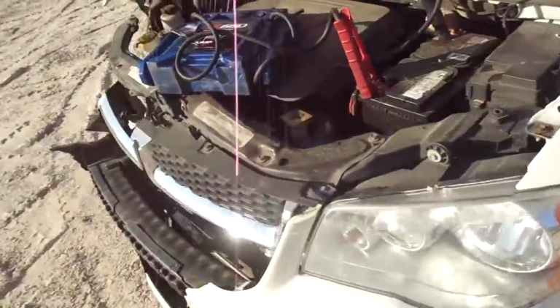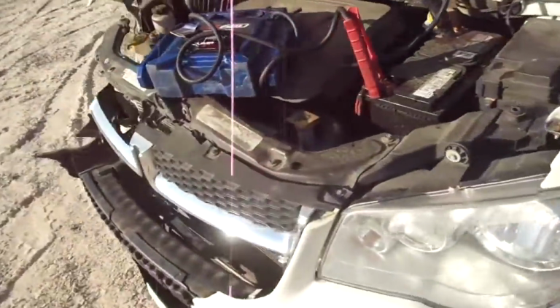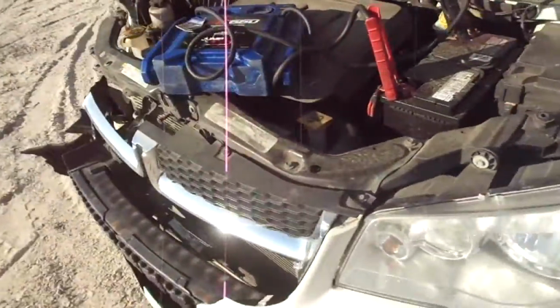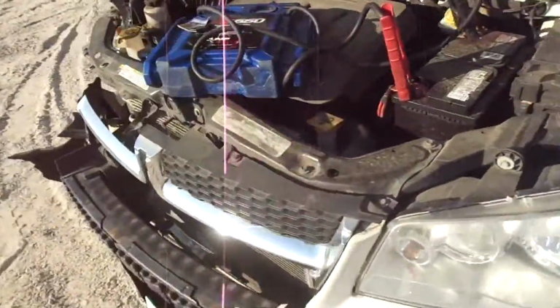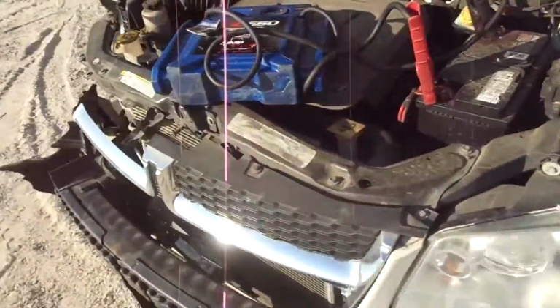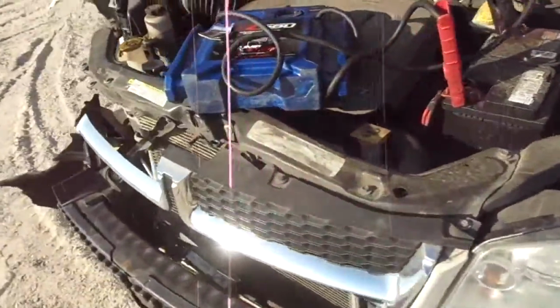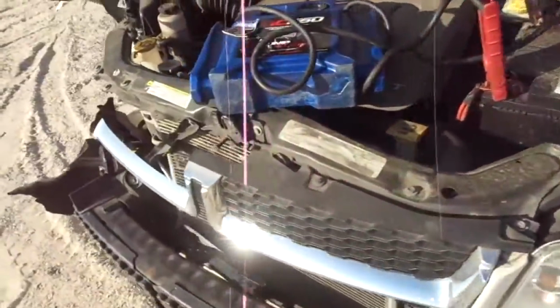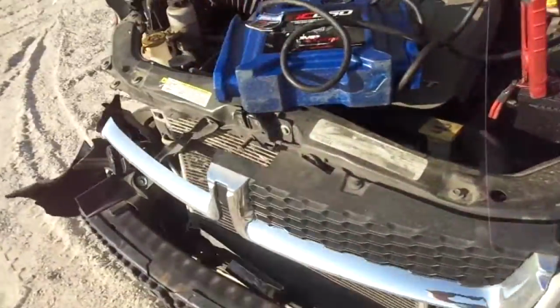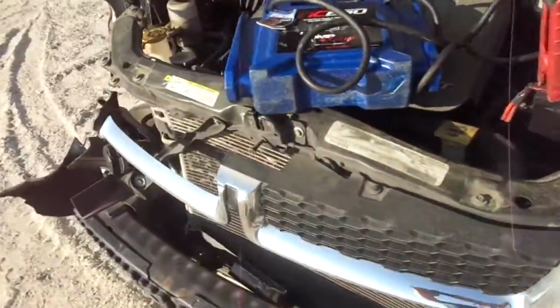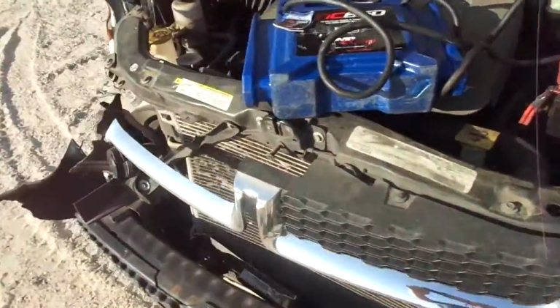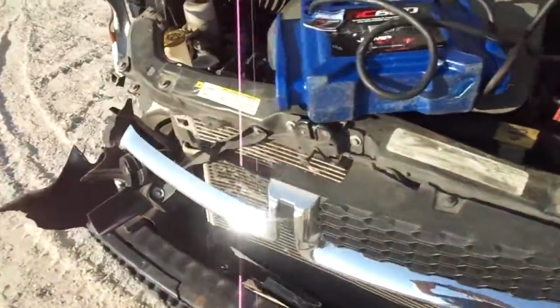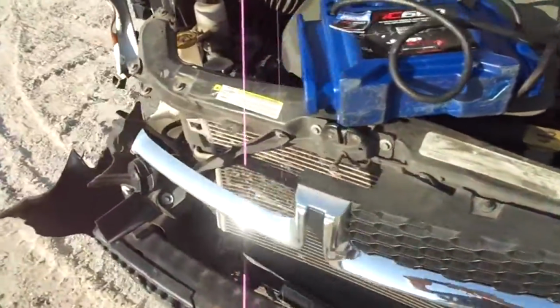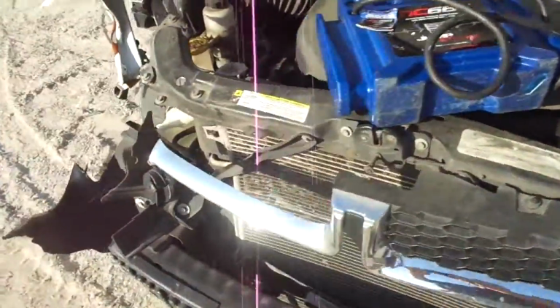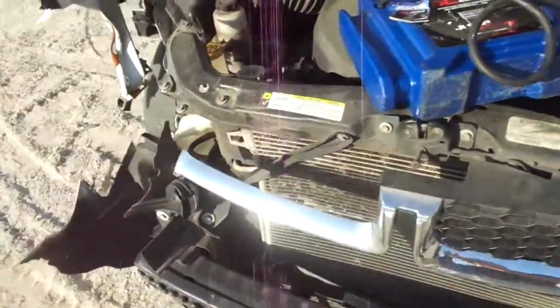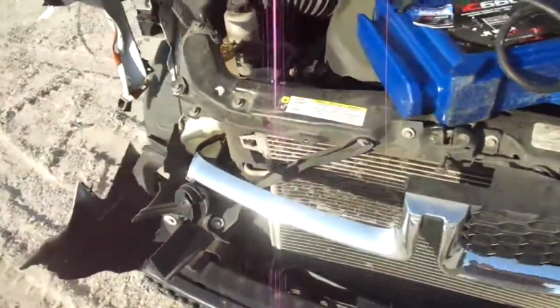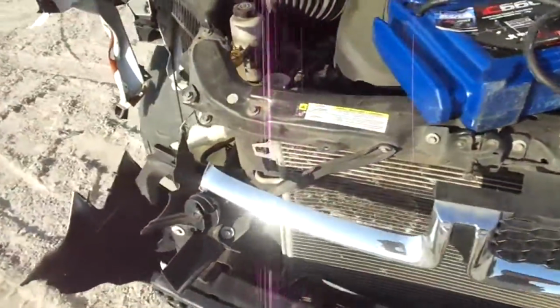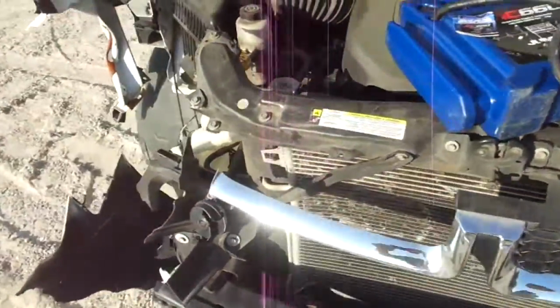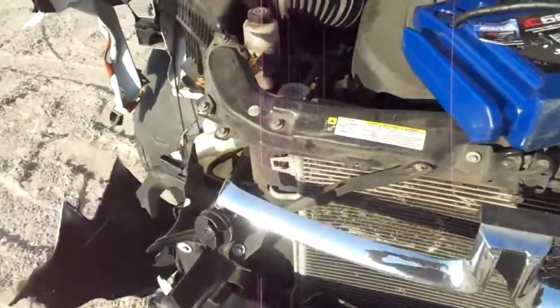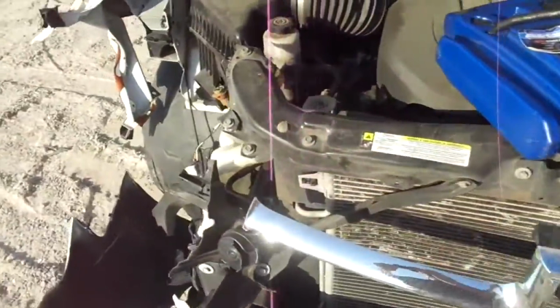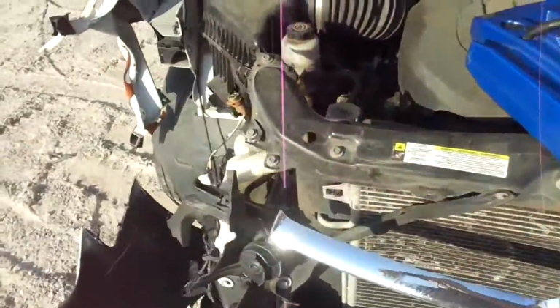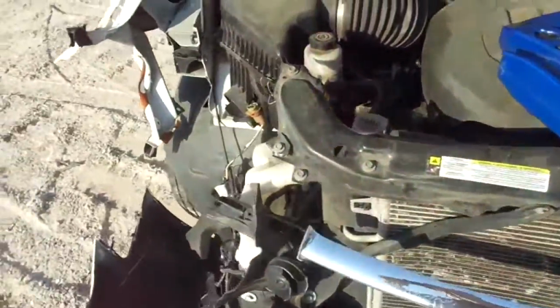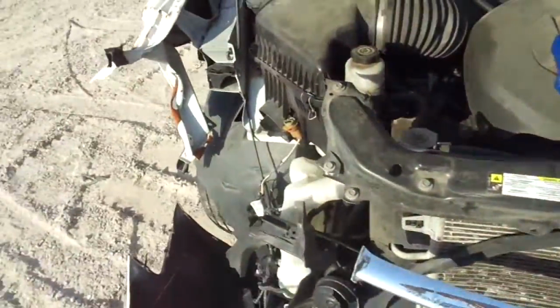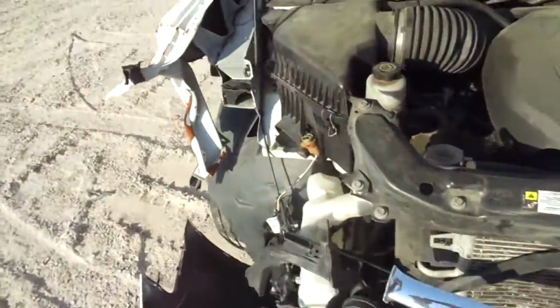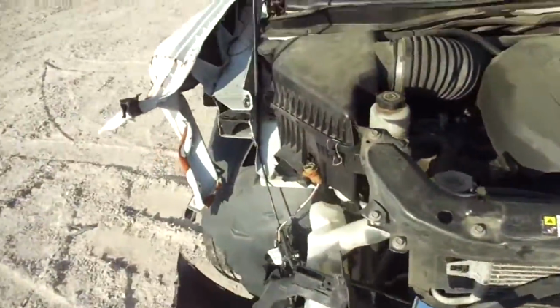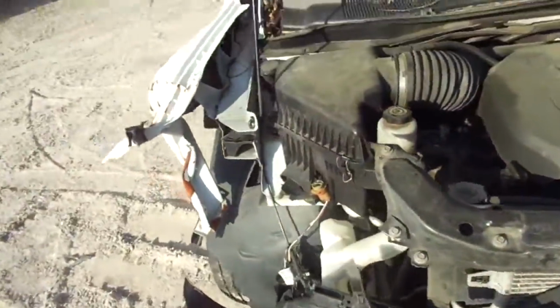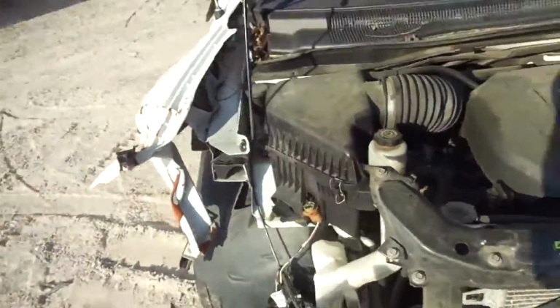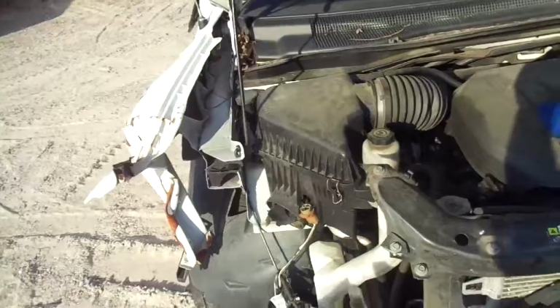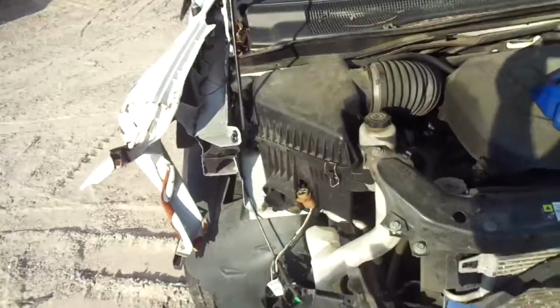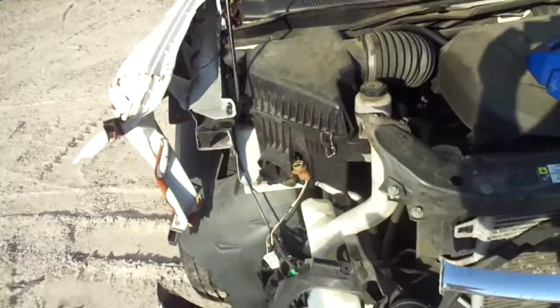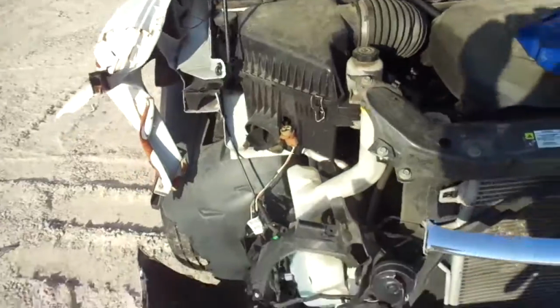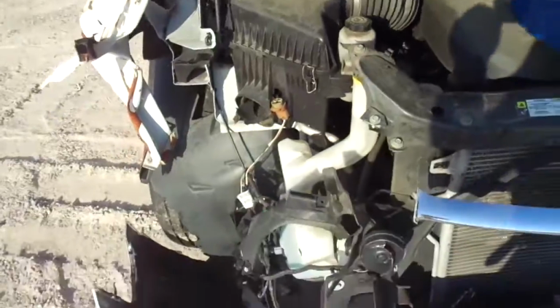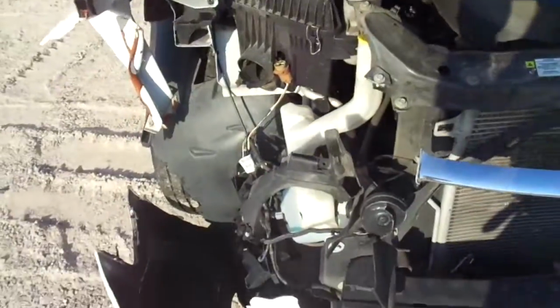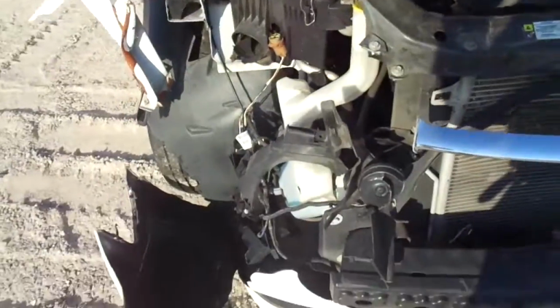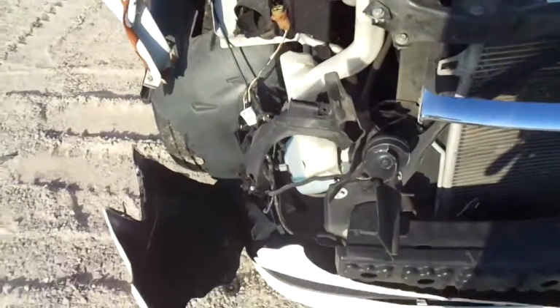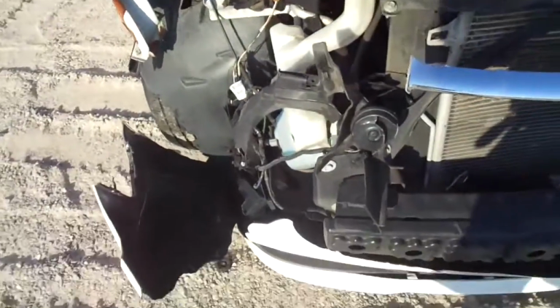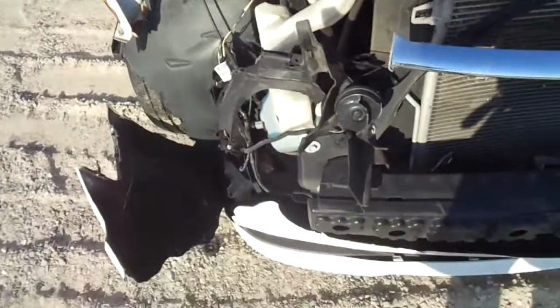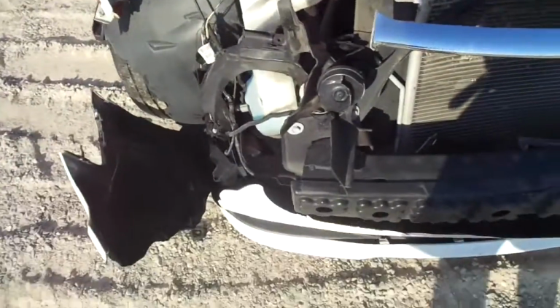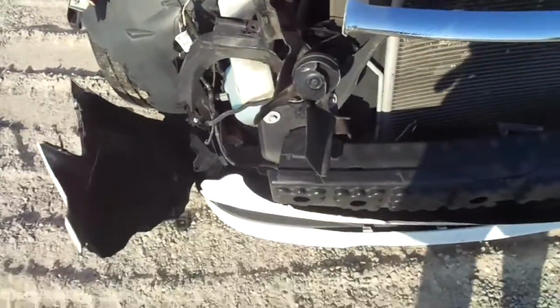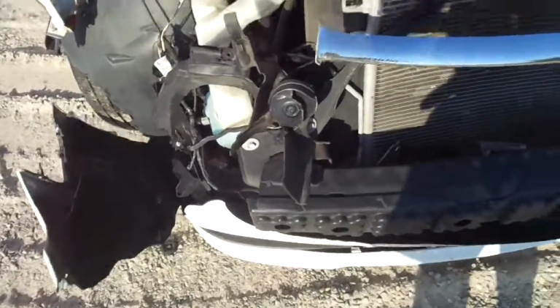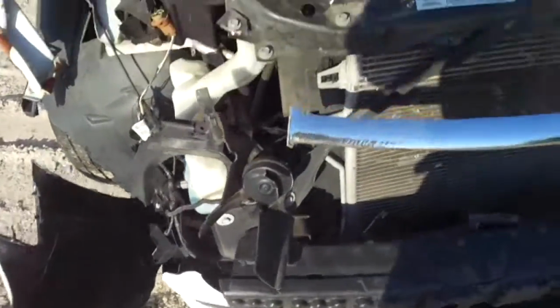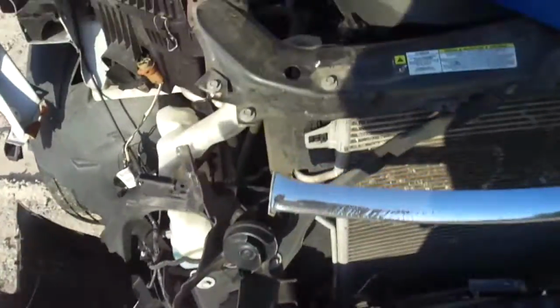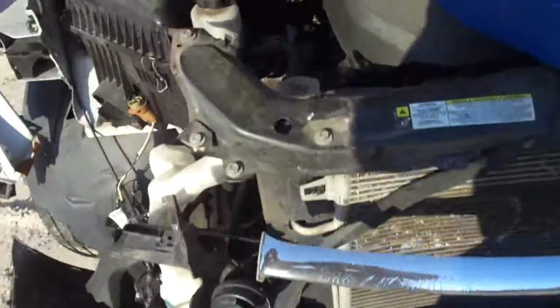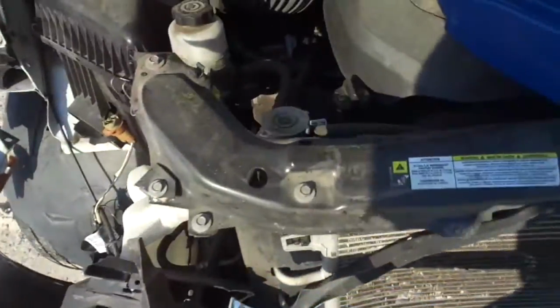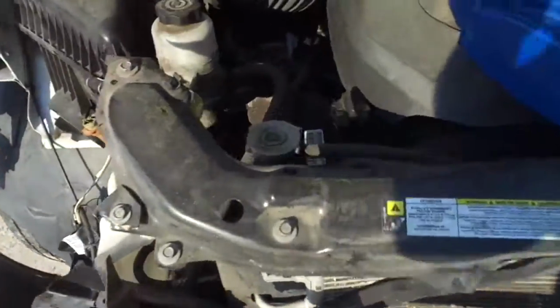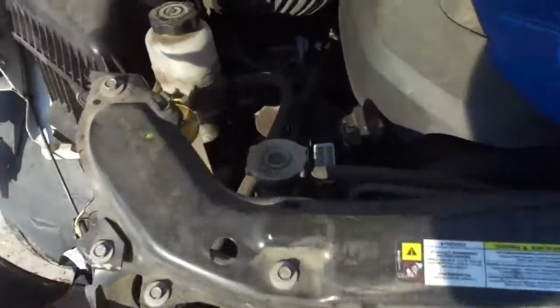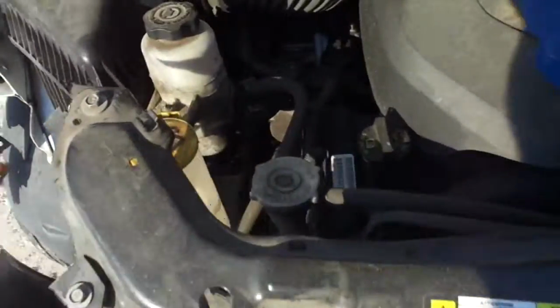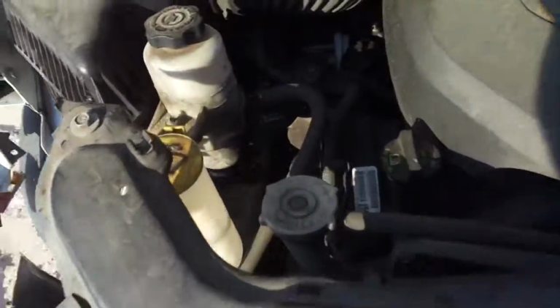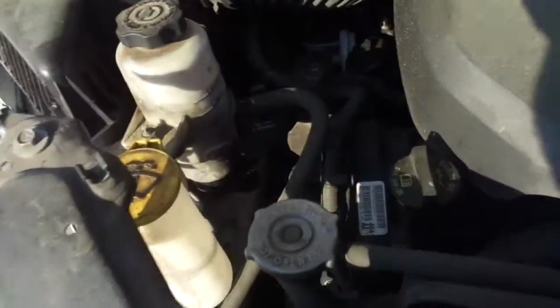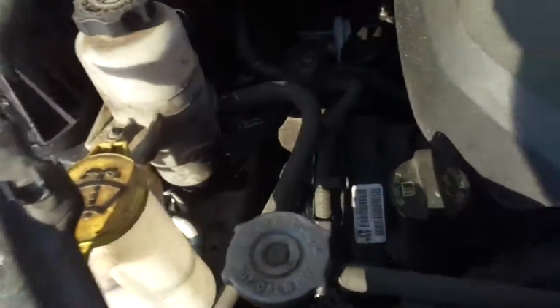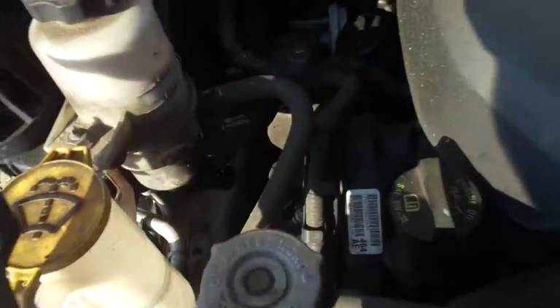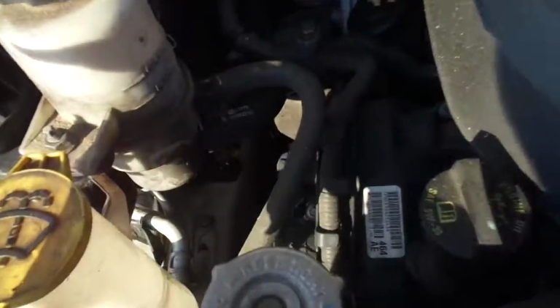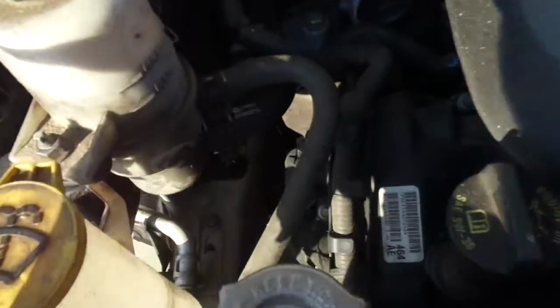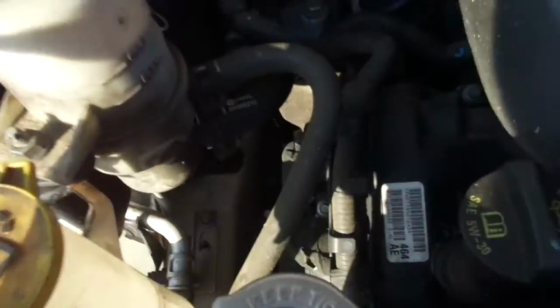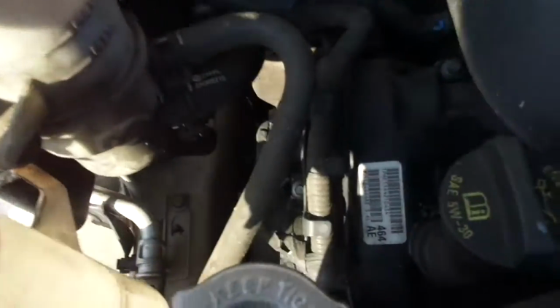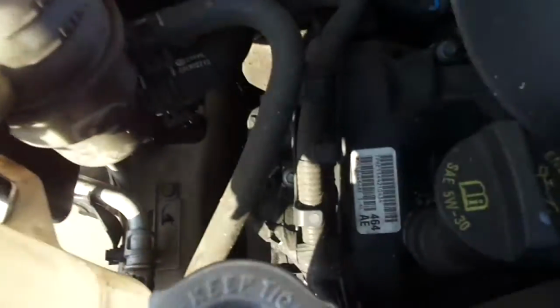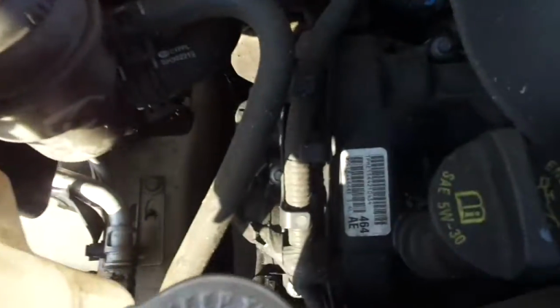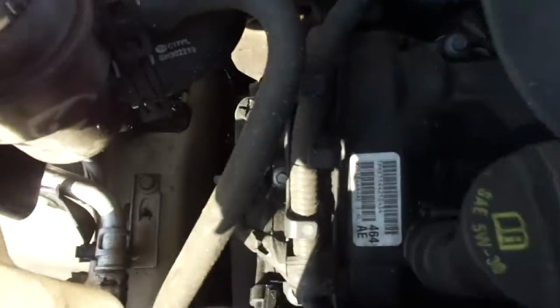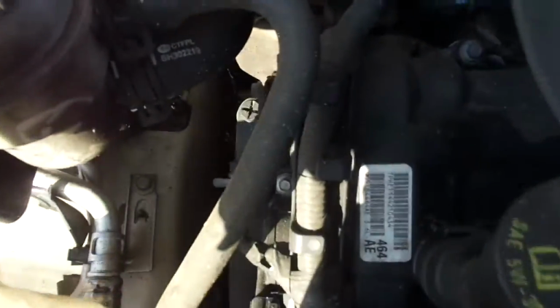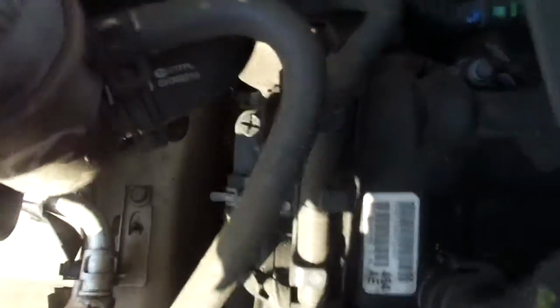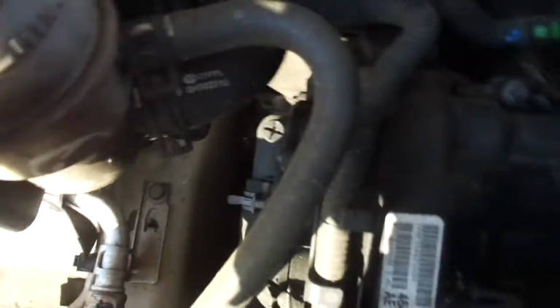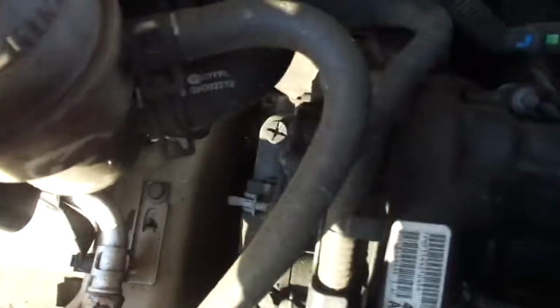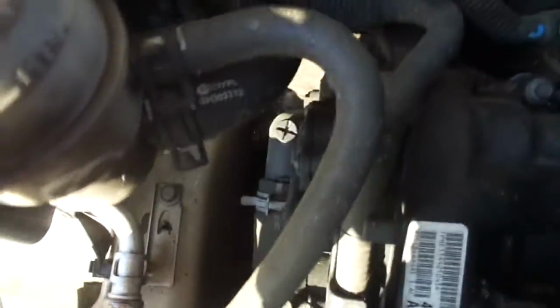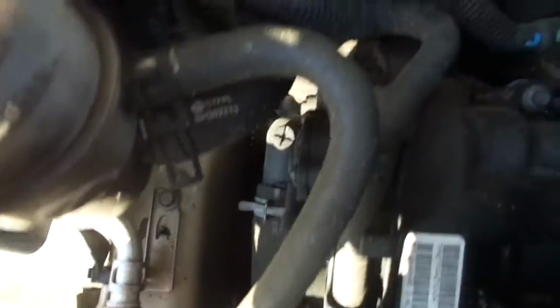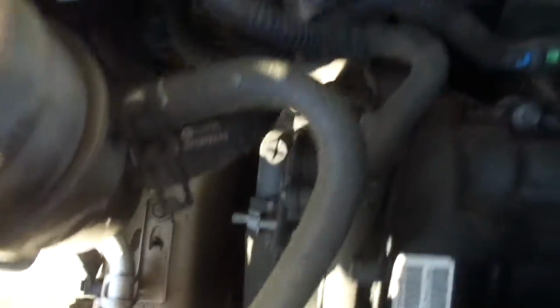Hello, everyone. How can we get rid of the silver o'er? So, you should just use silver o'er. And for that, we've got some silver o'er.